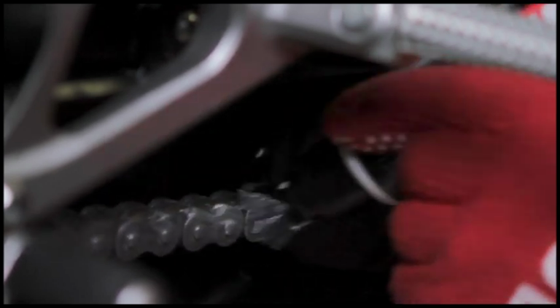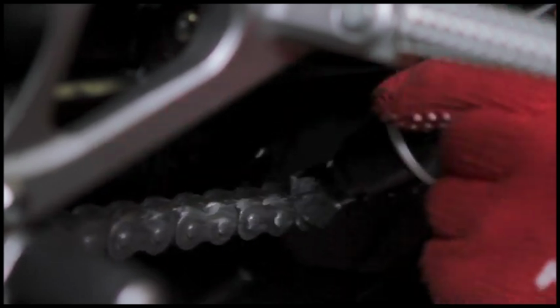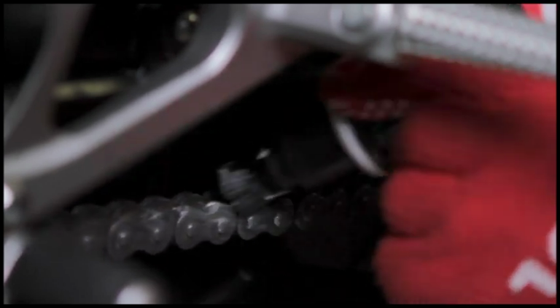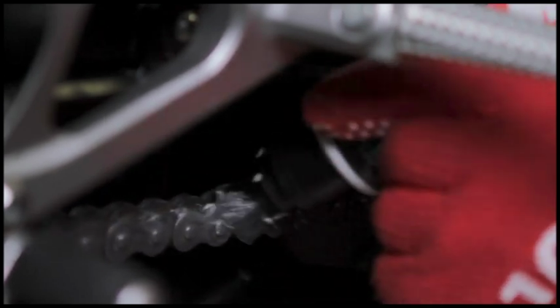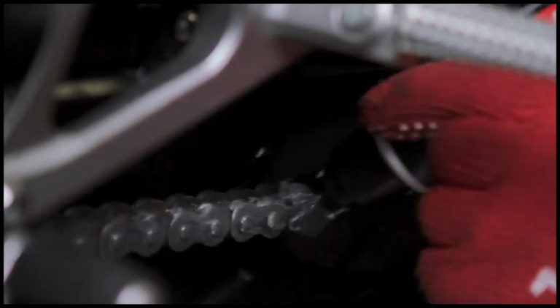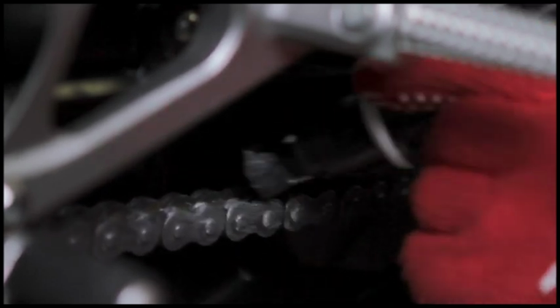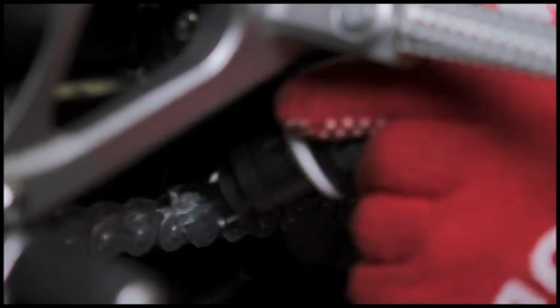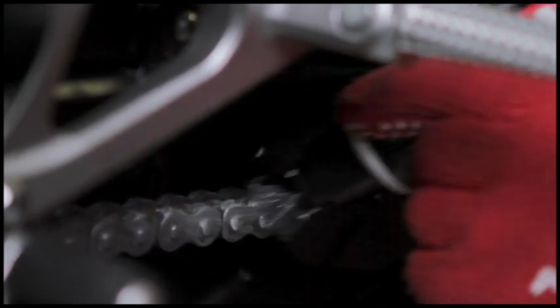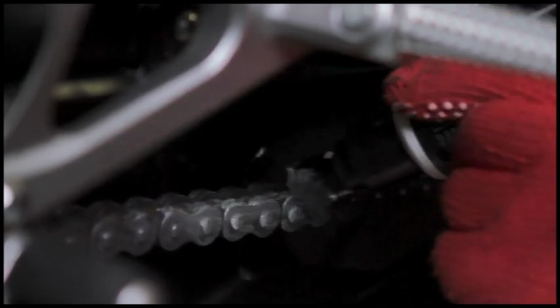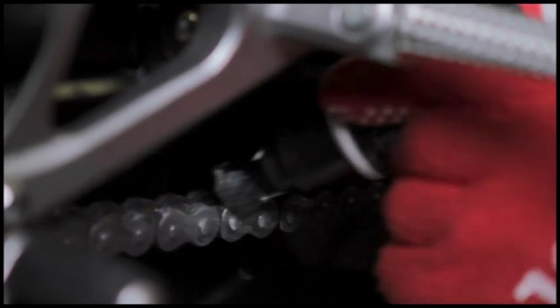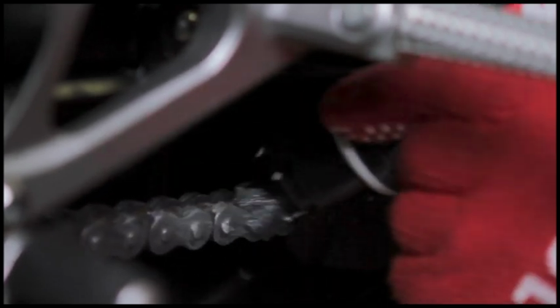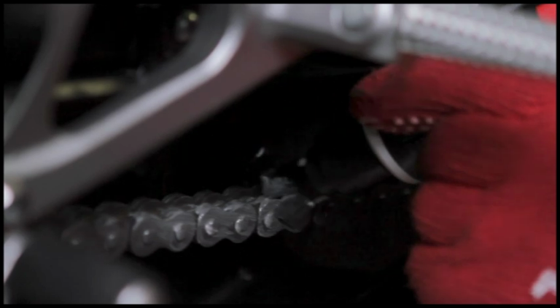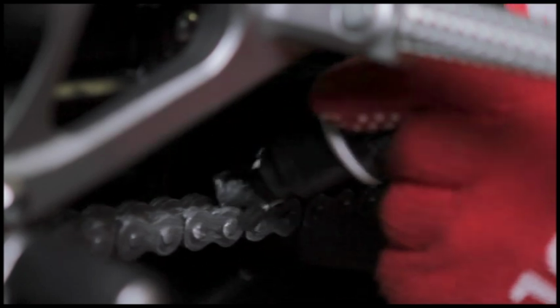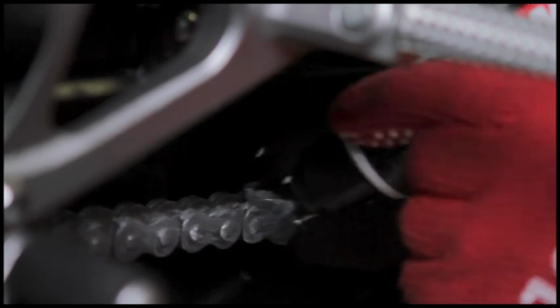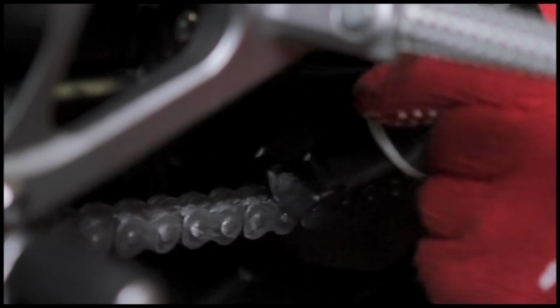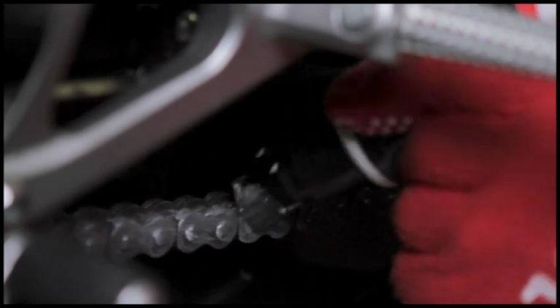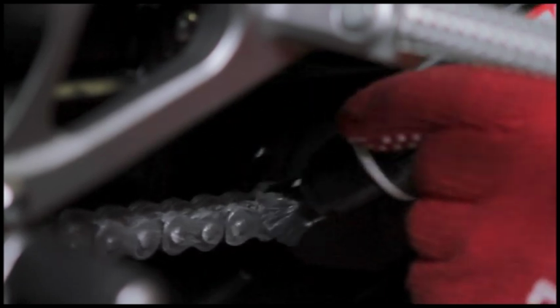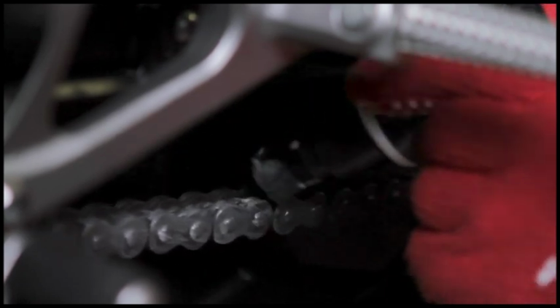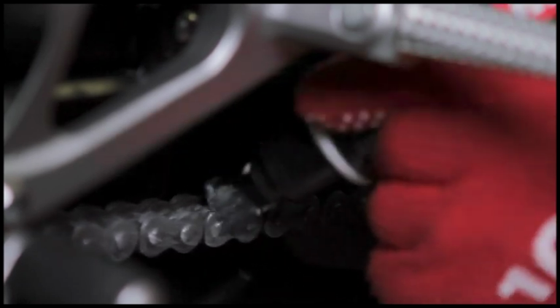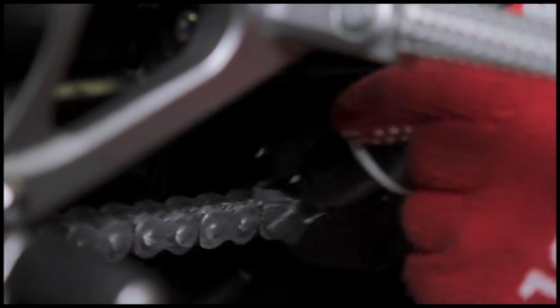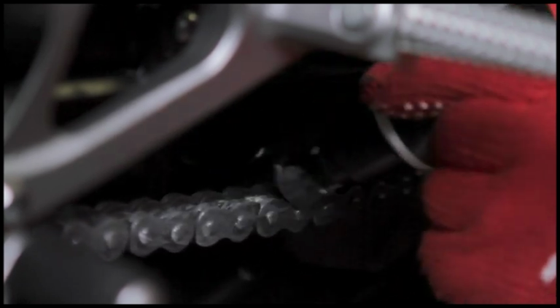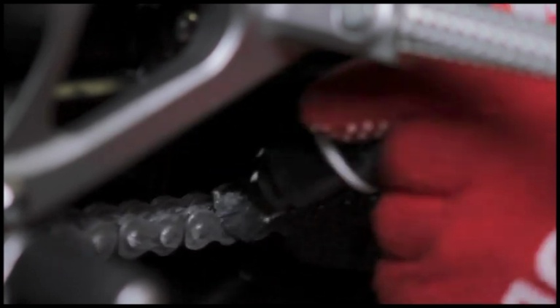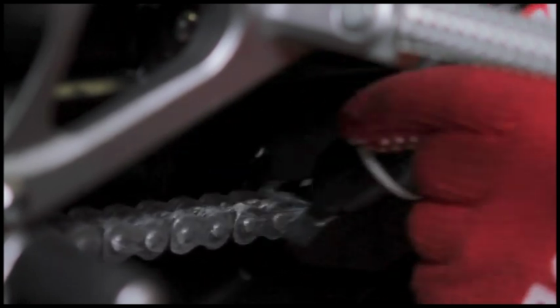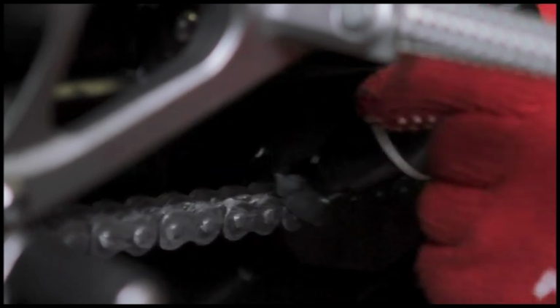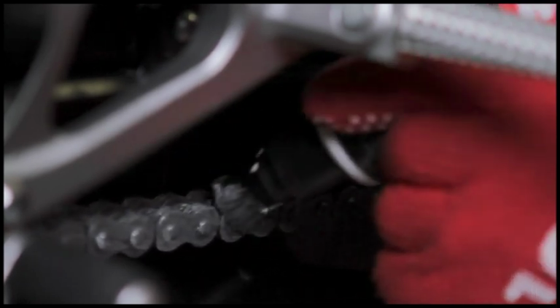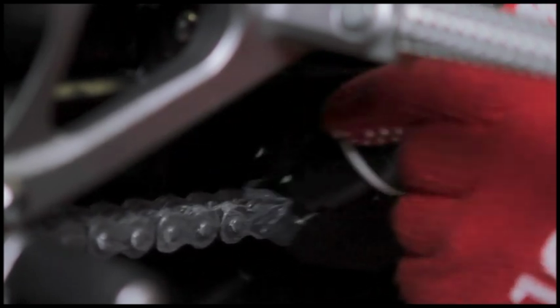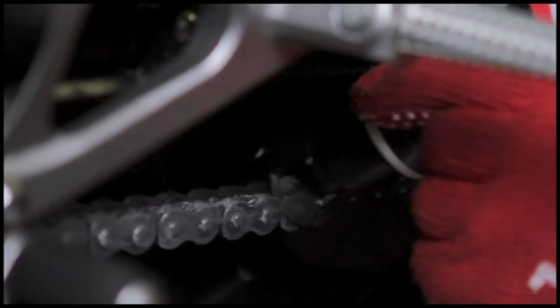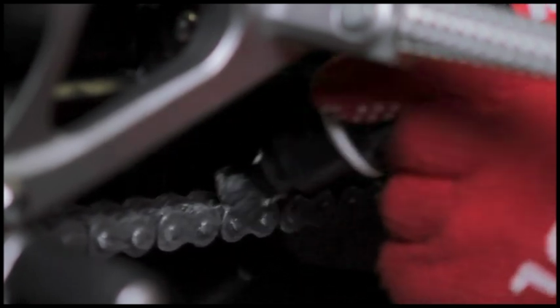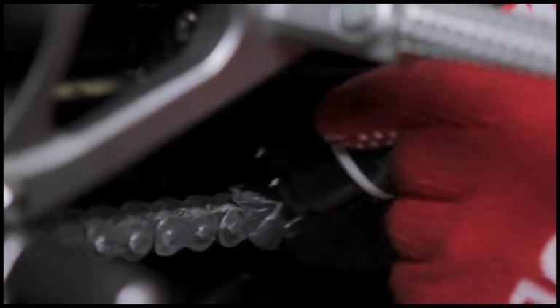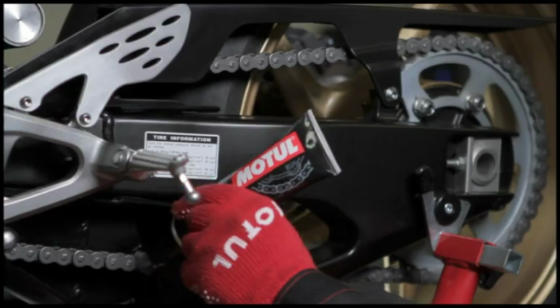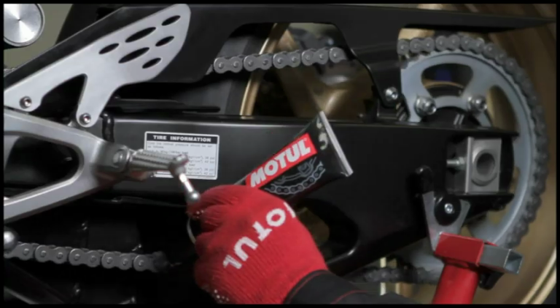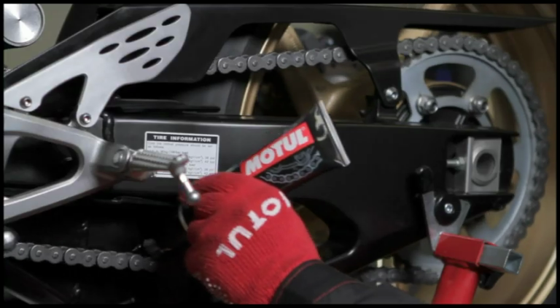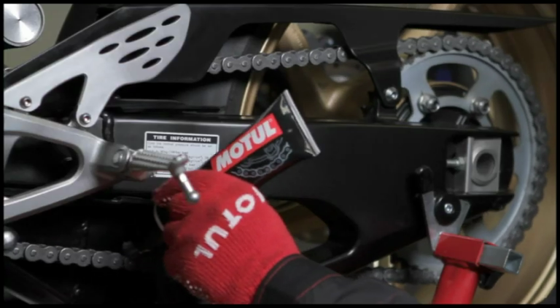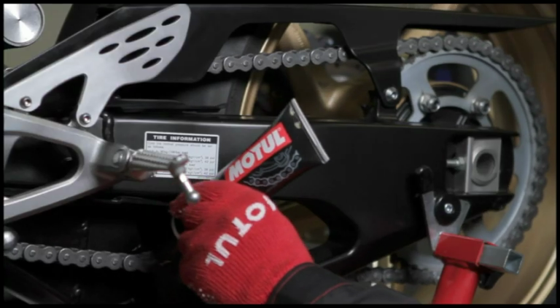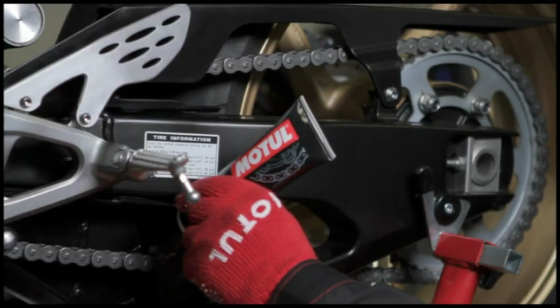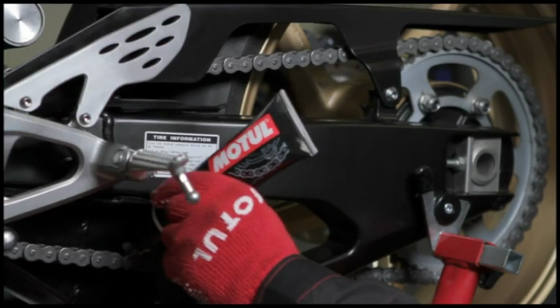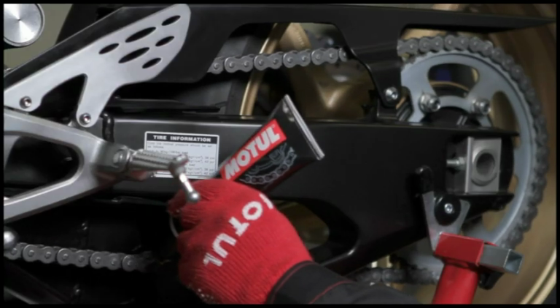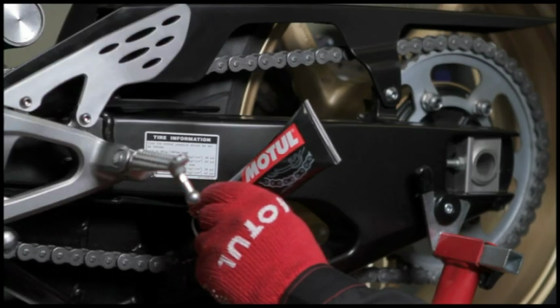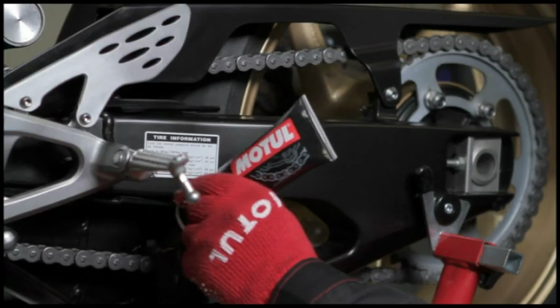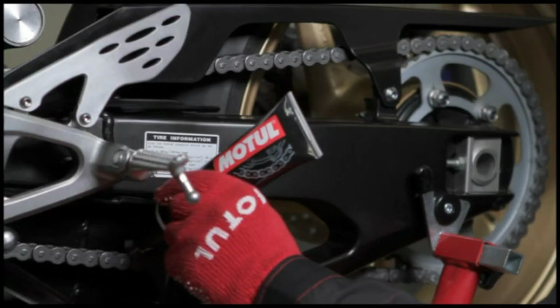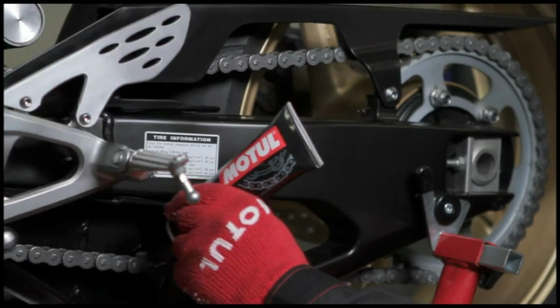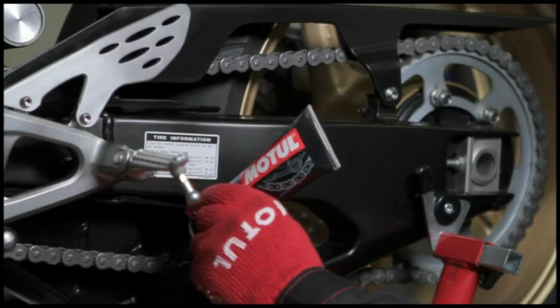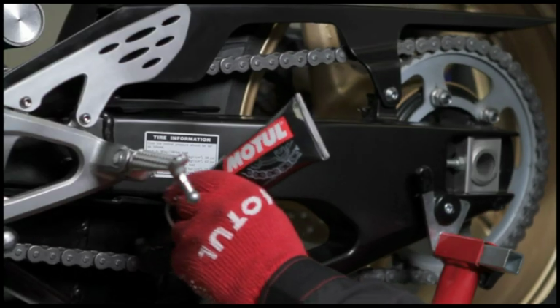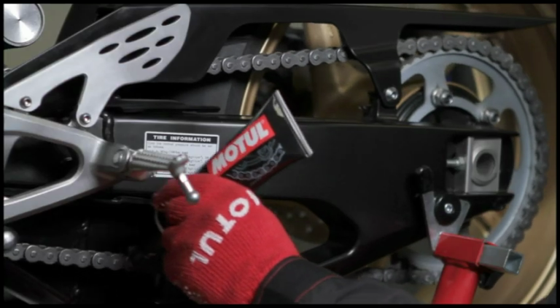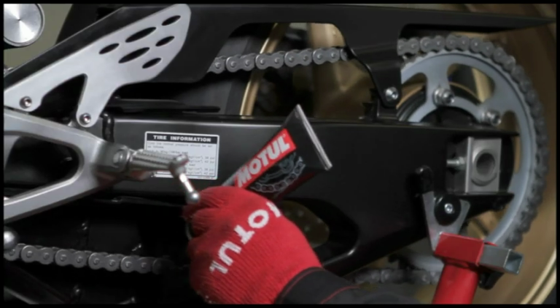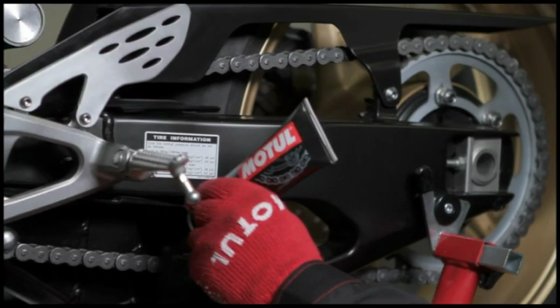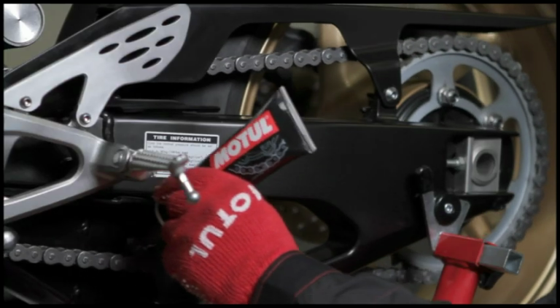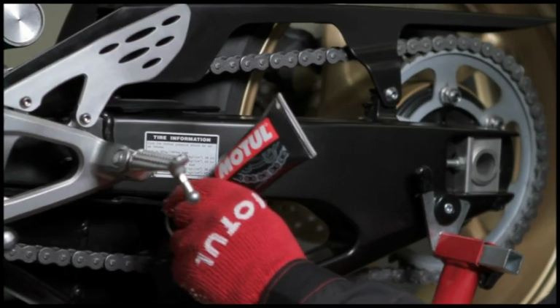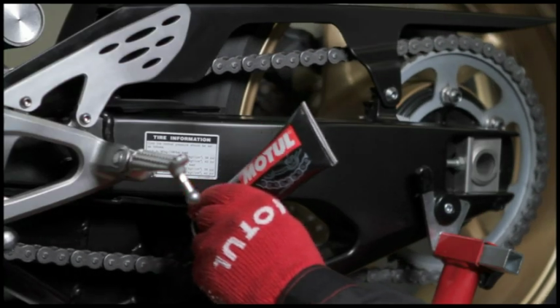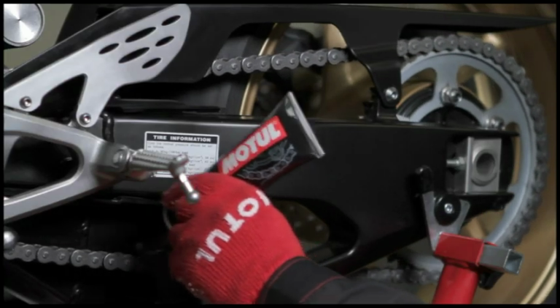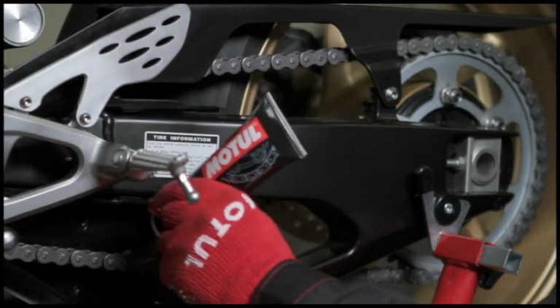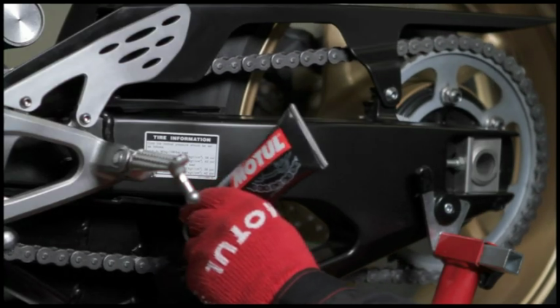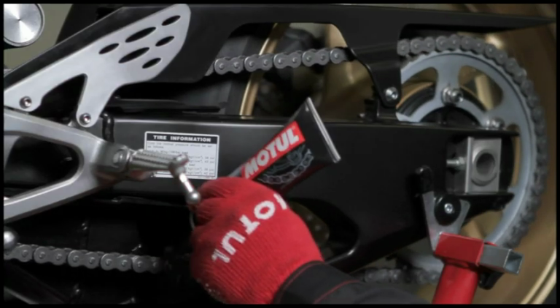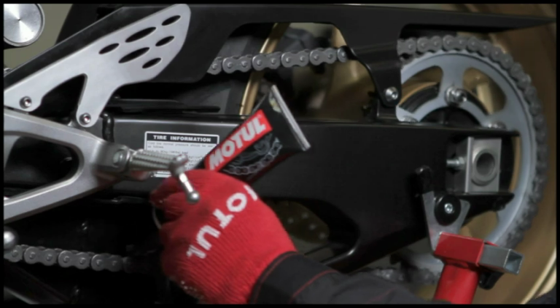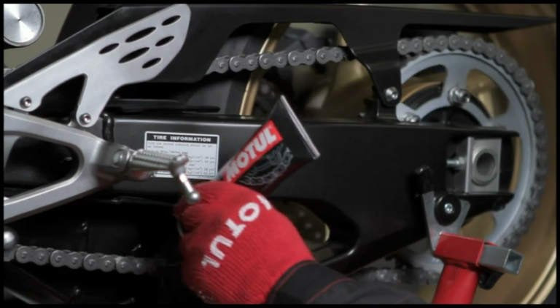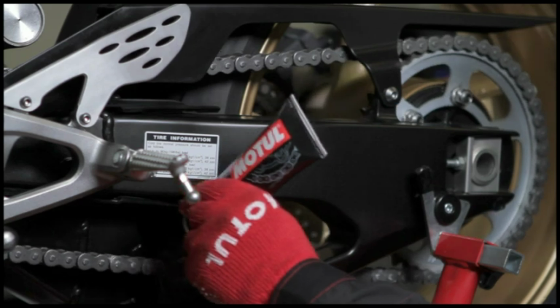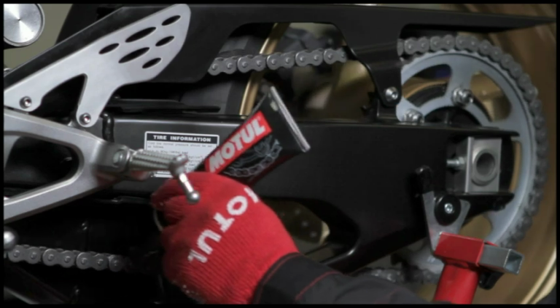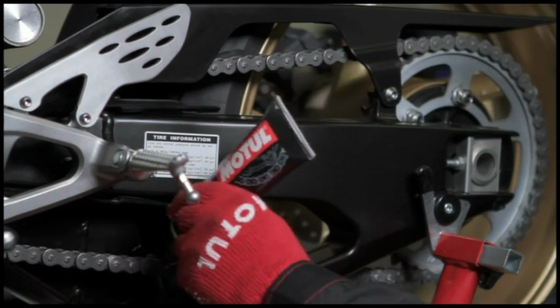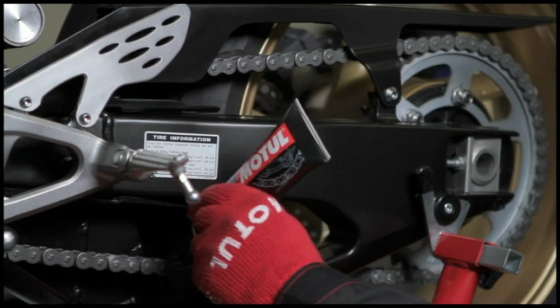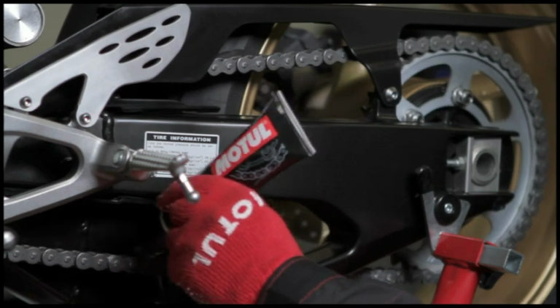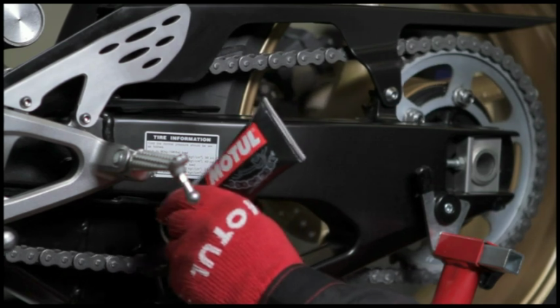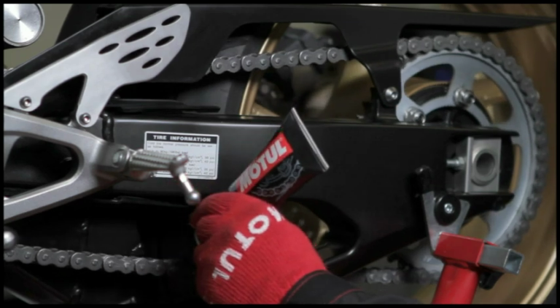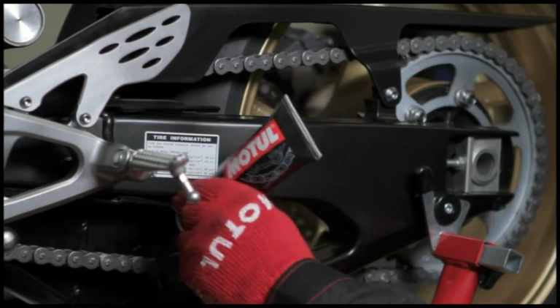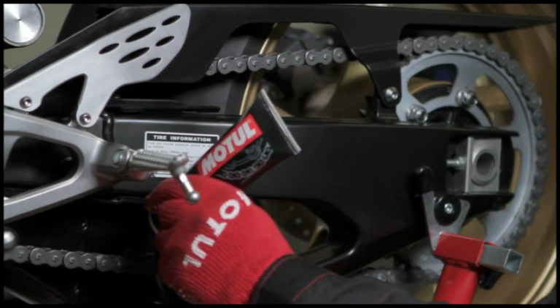Do not apply too thick a layer. Spread evenly to achieve an approximately uniform 0.1mm protective film.